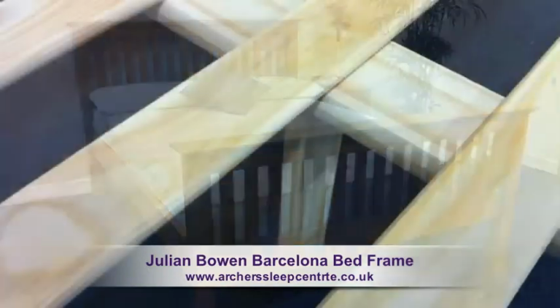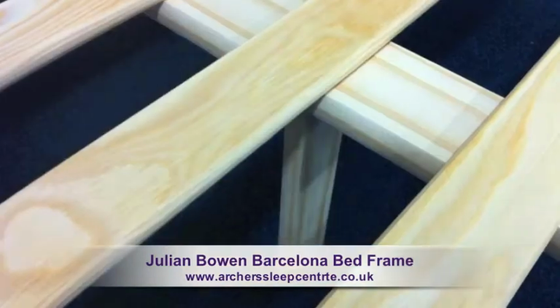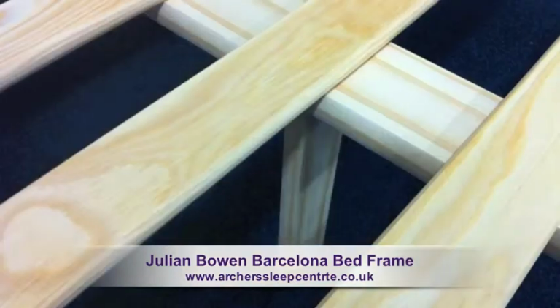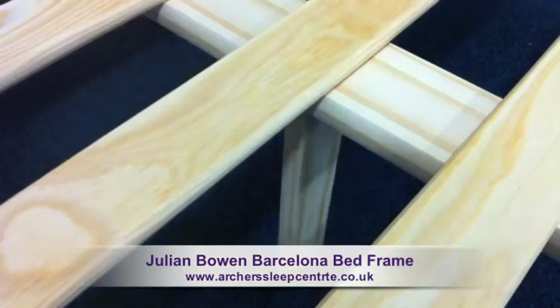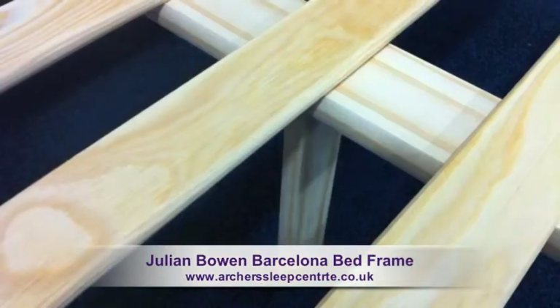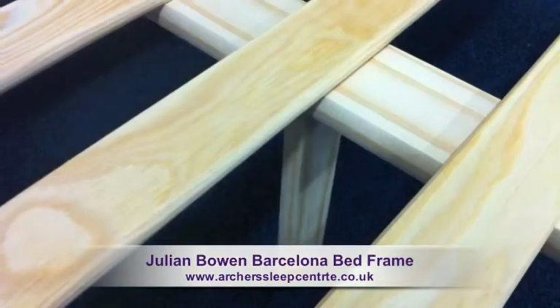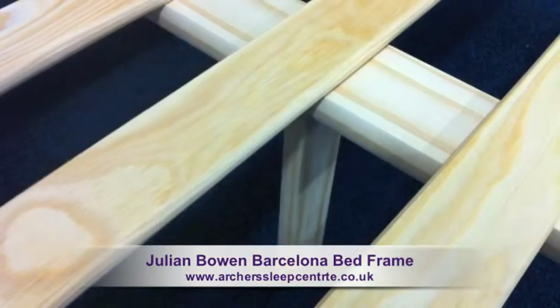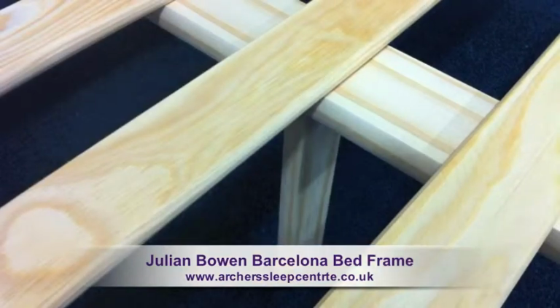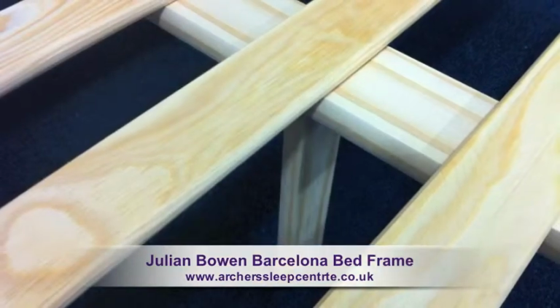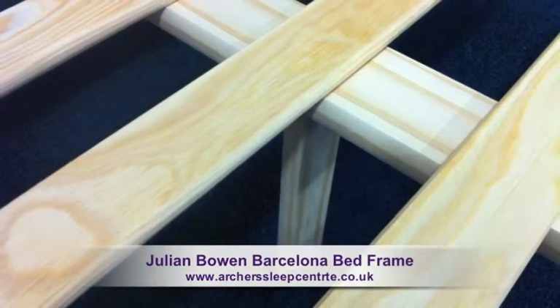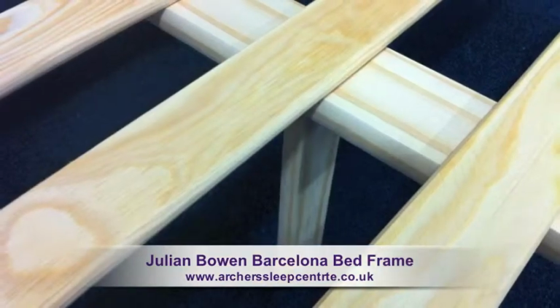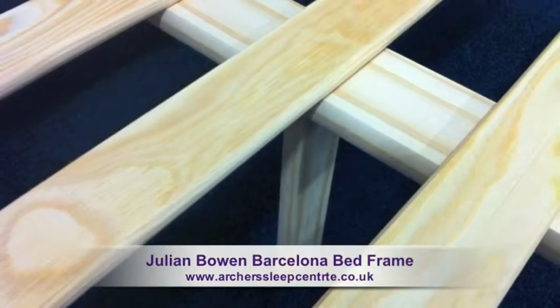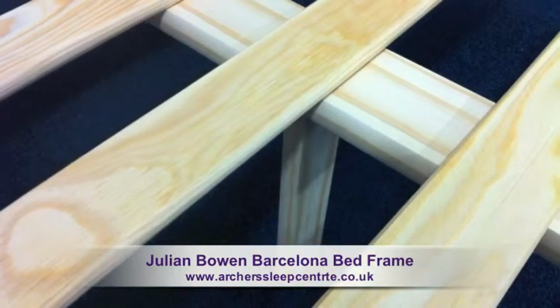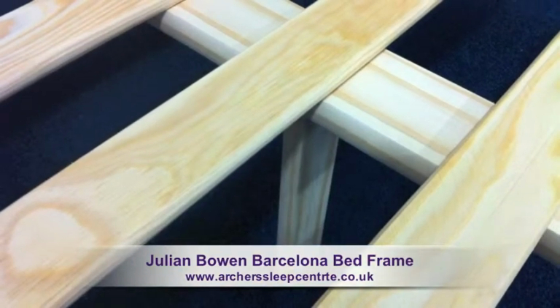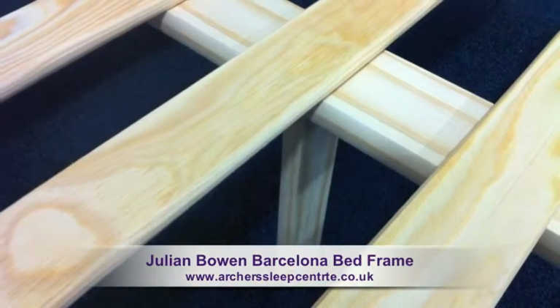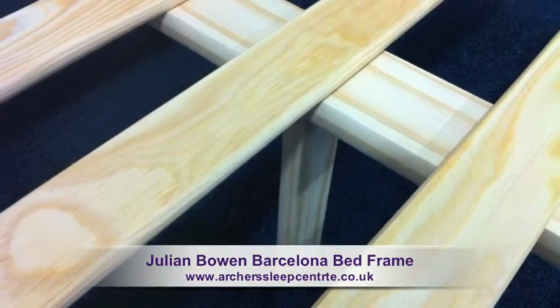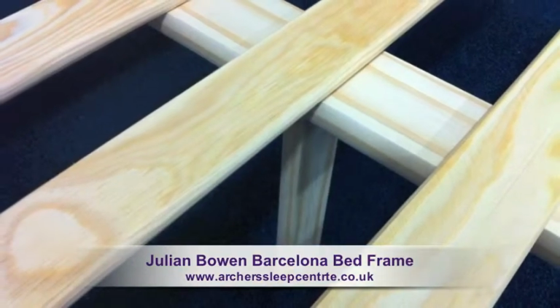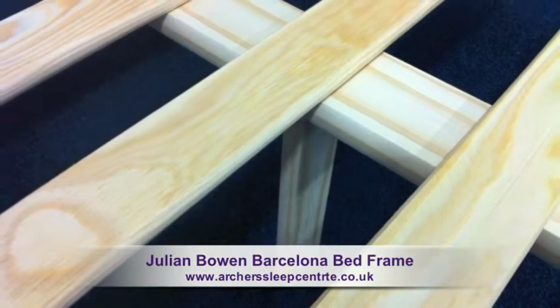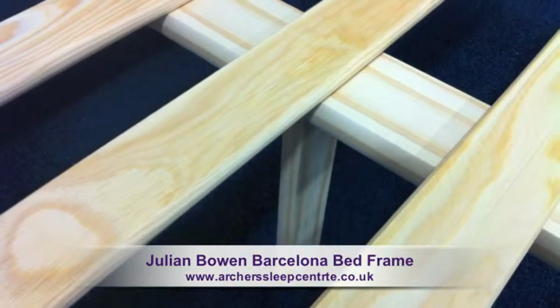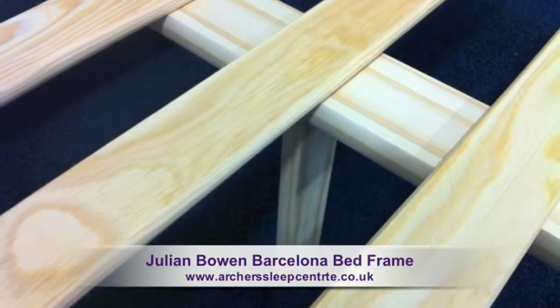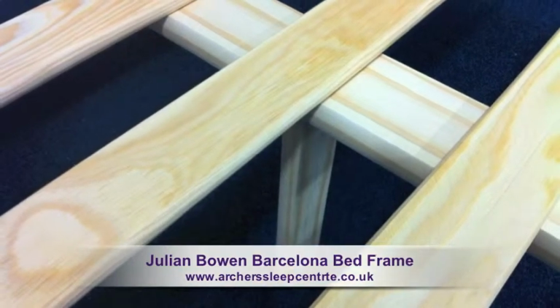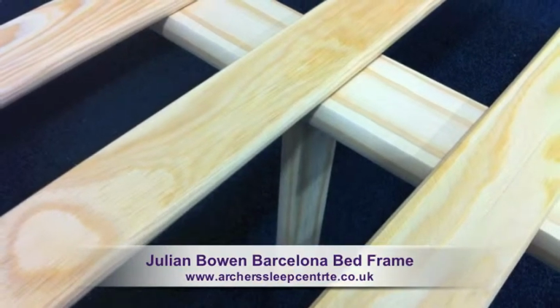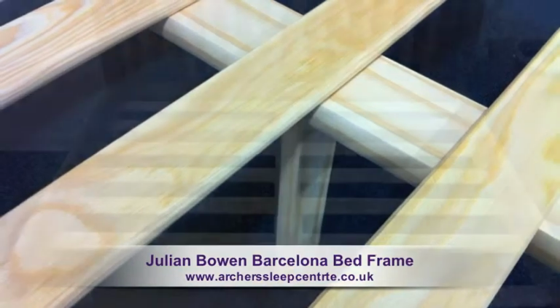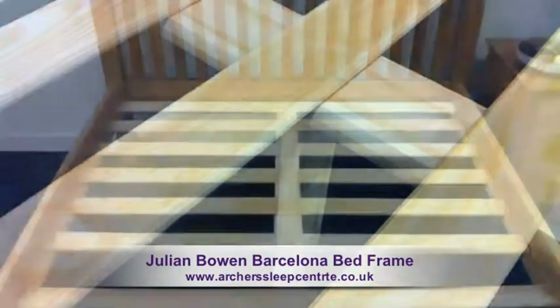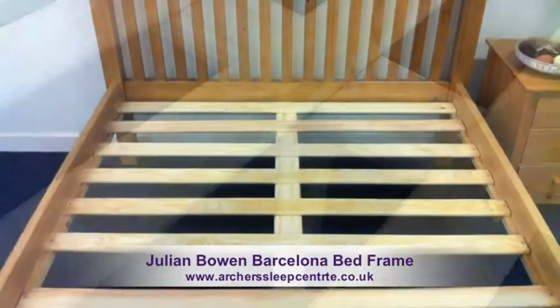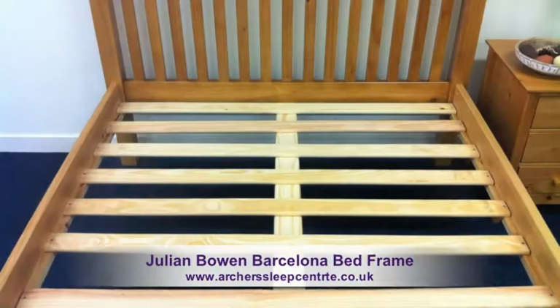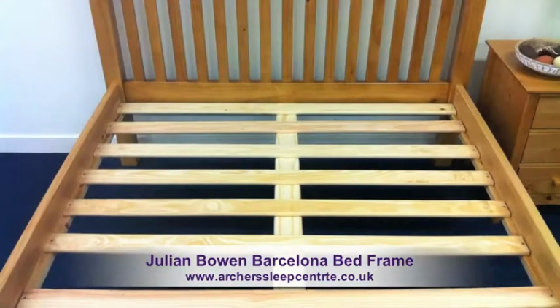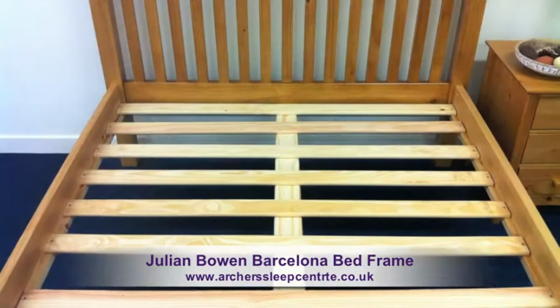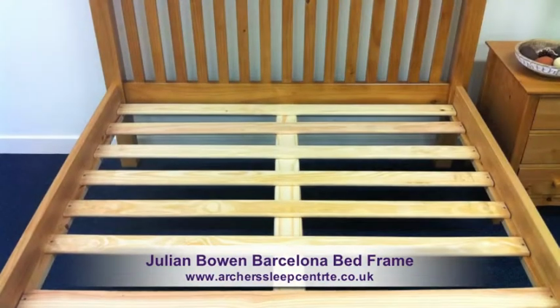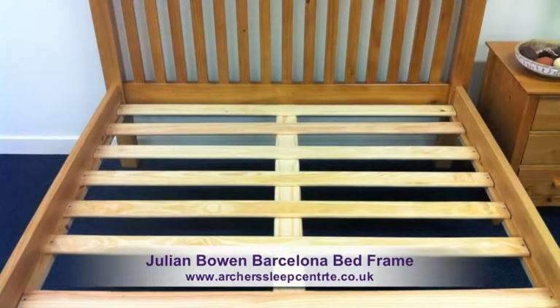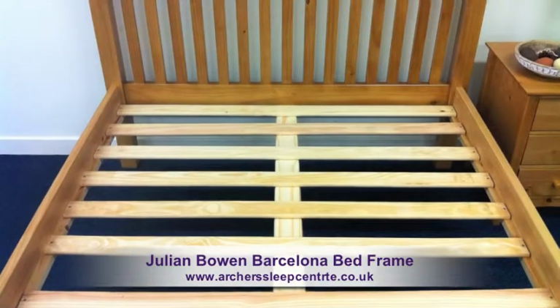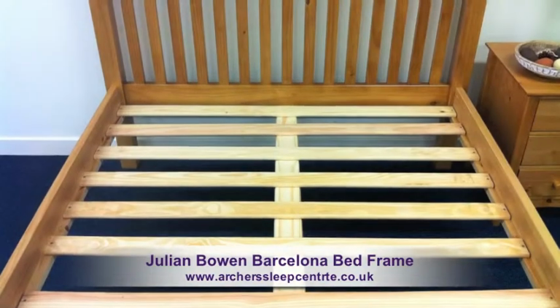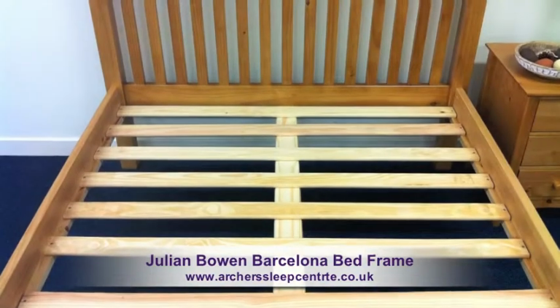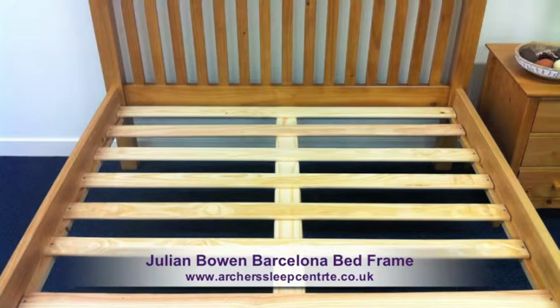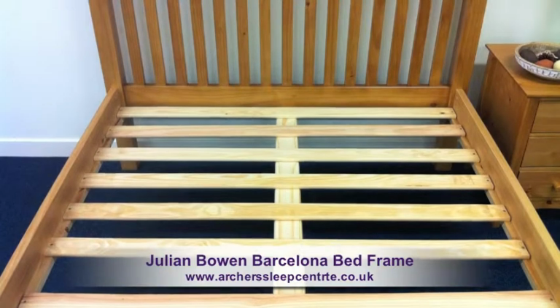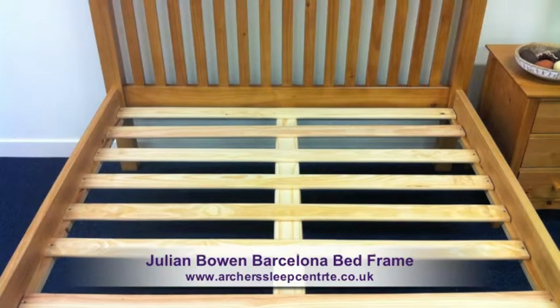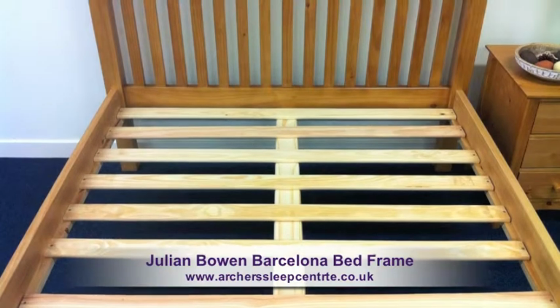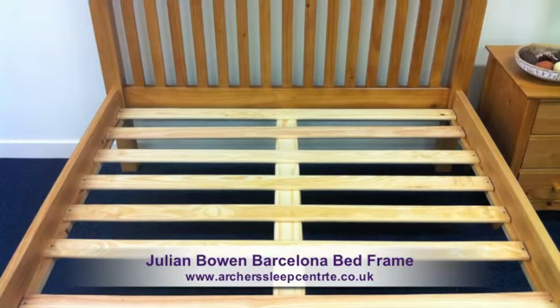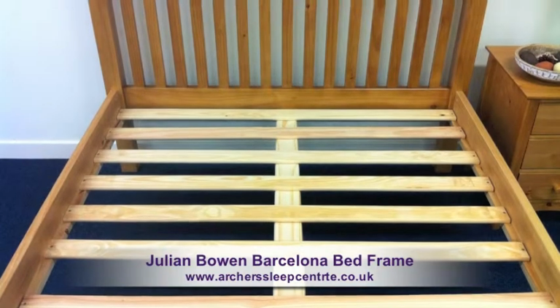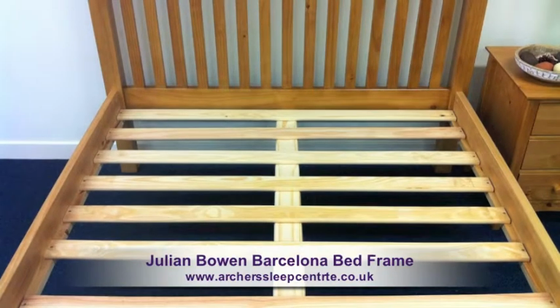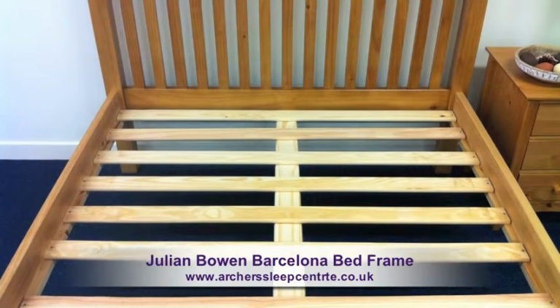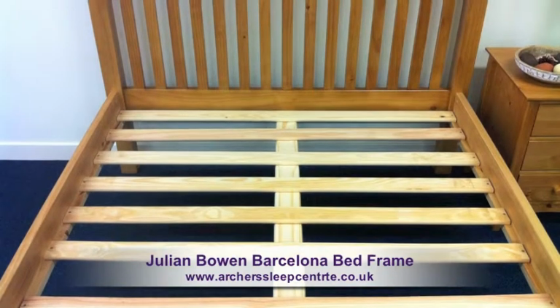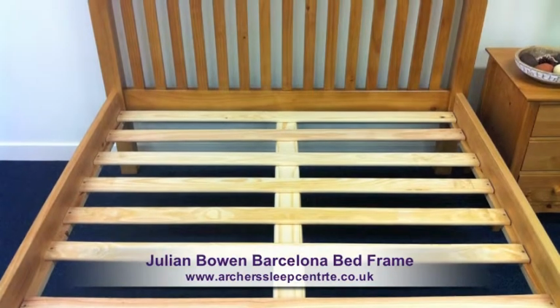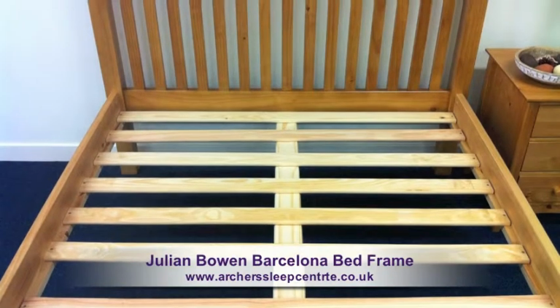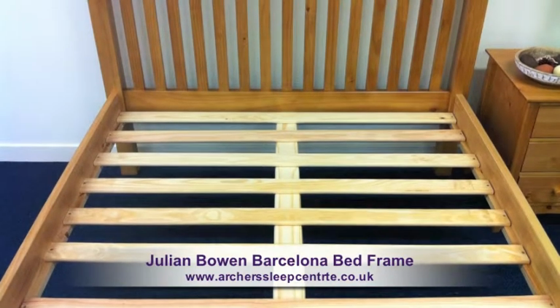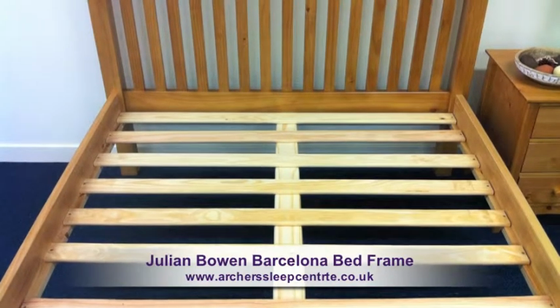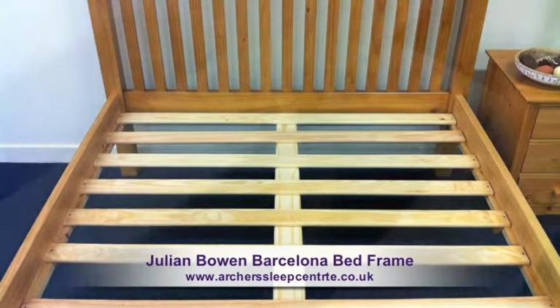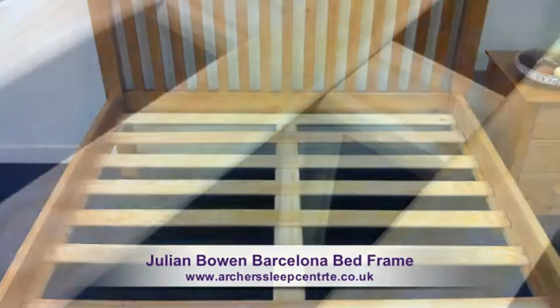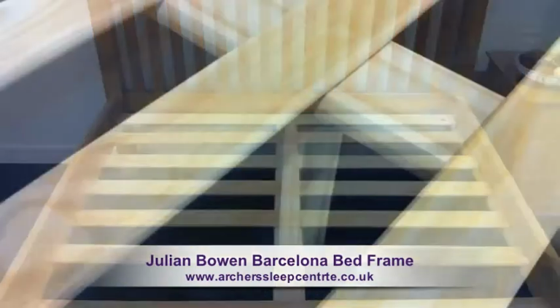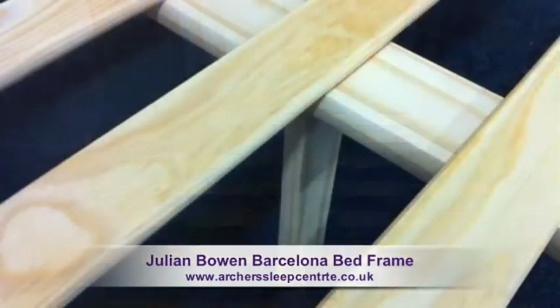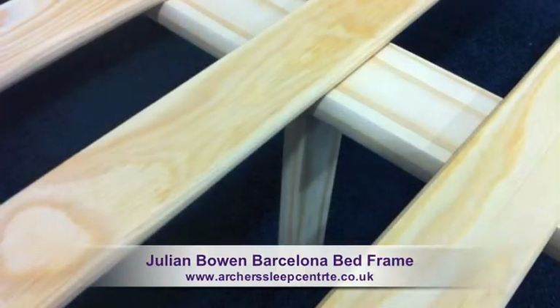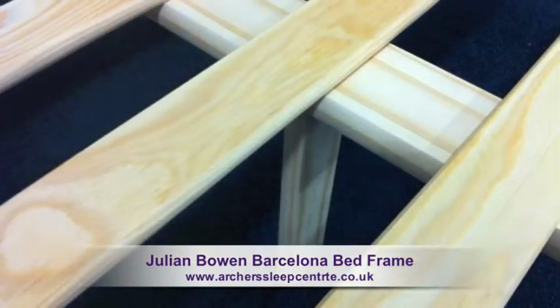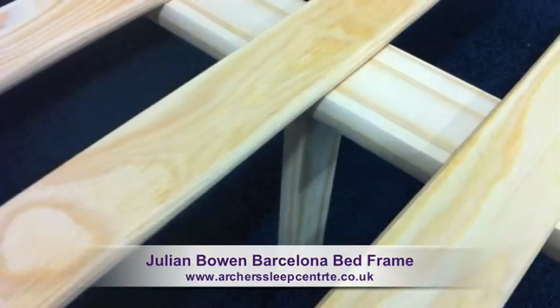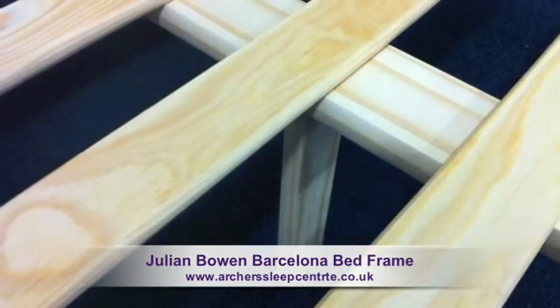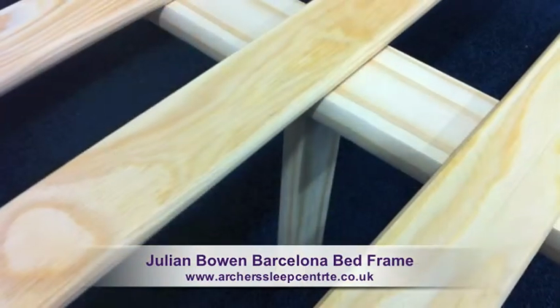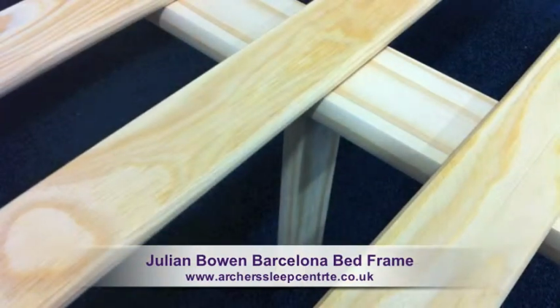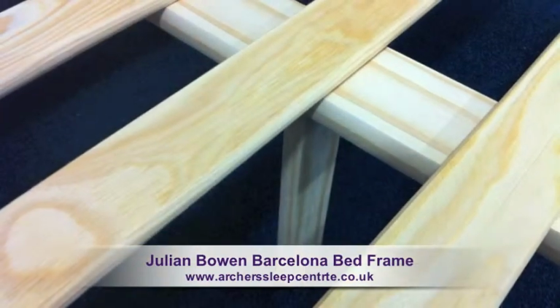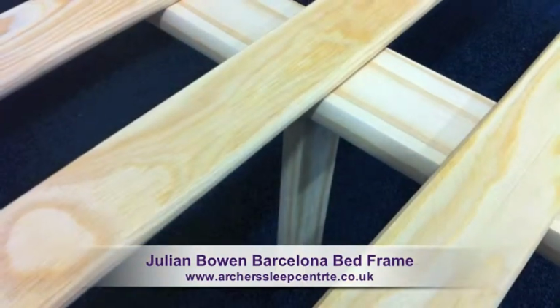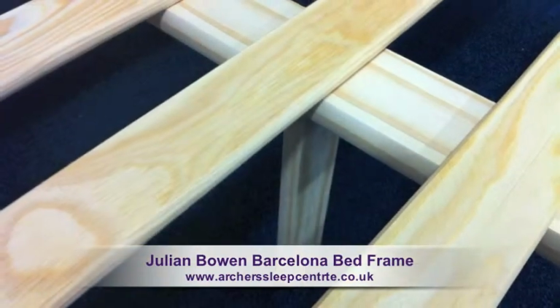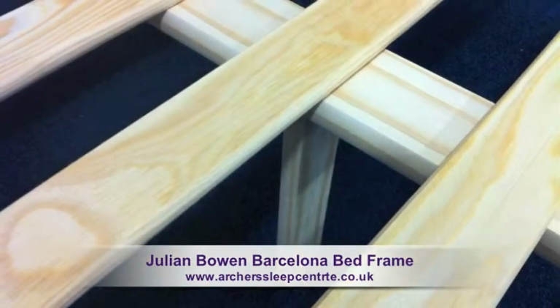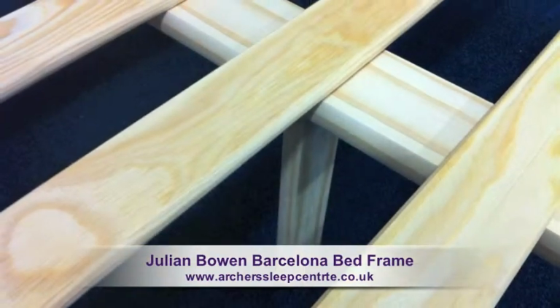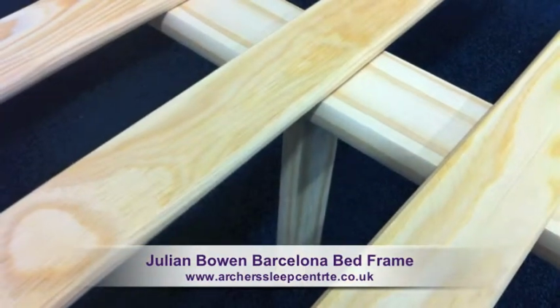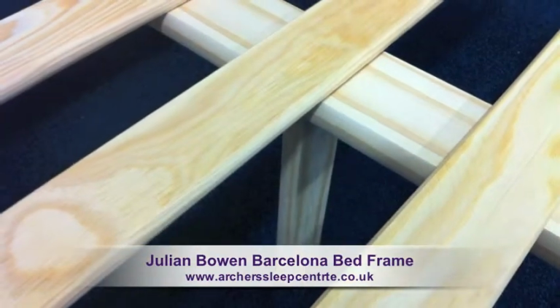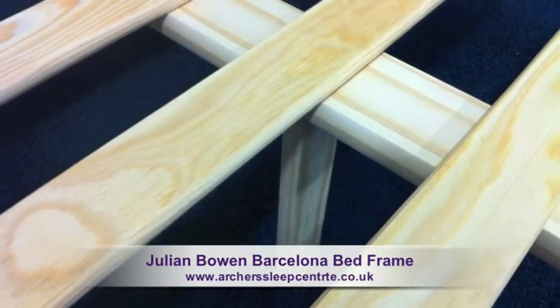The mattress rests on extra-strong eucalyptus ply slats, supported by a central rail and support legs.